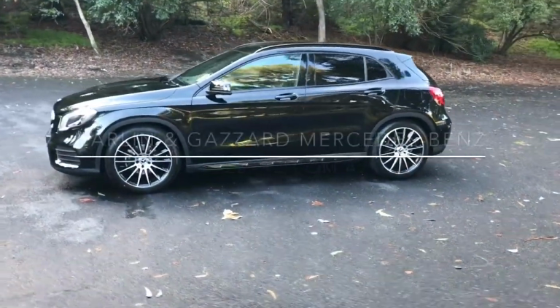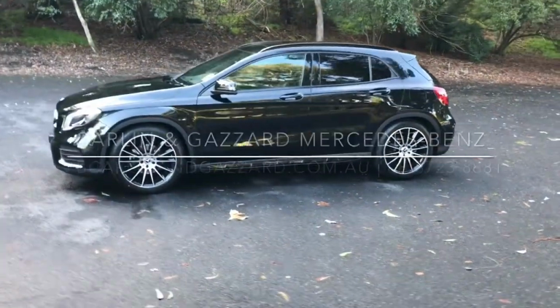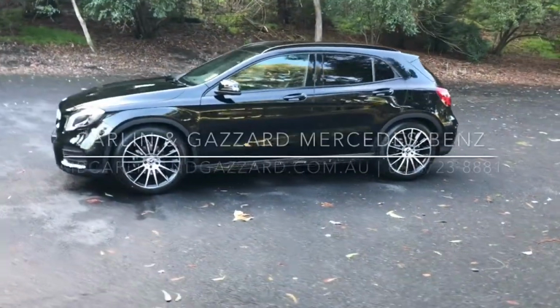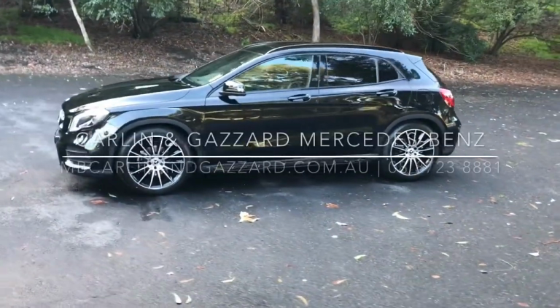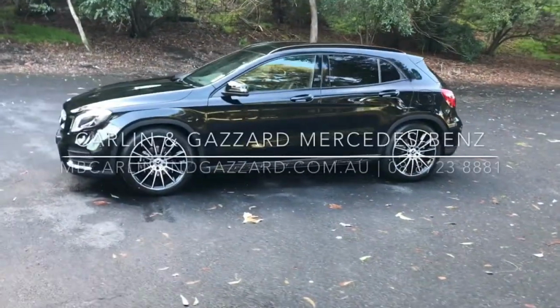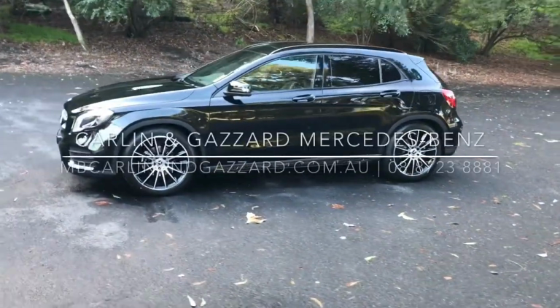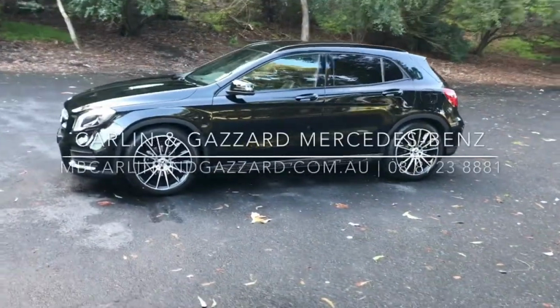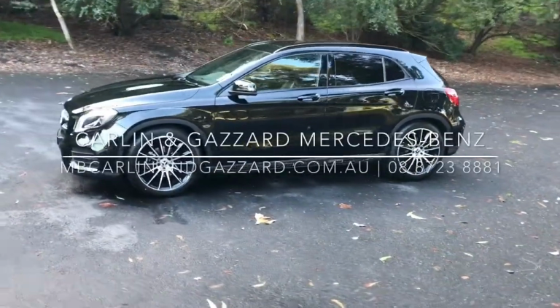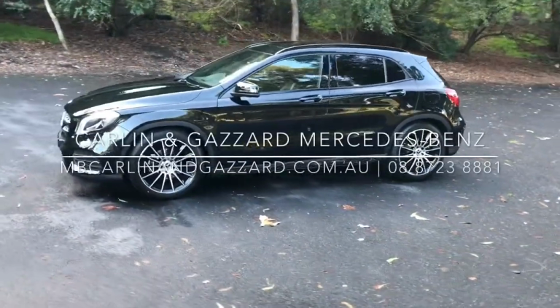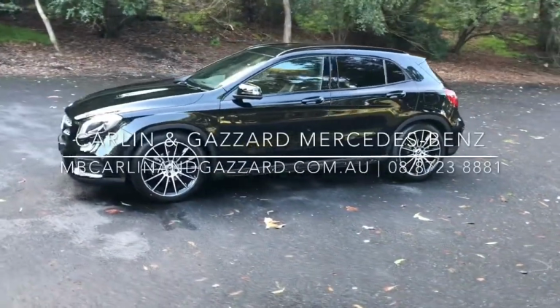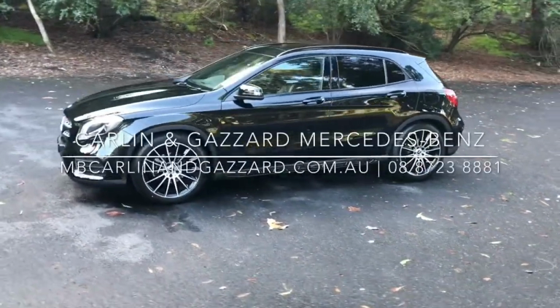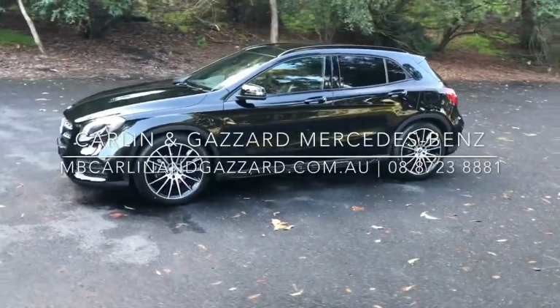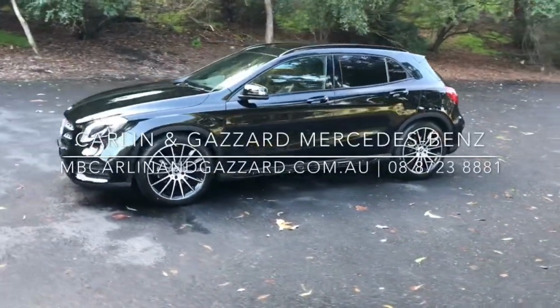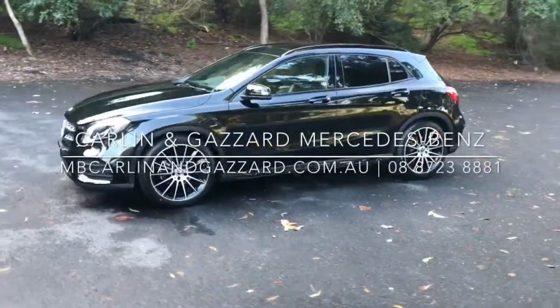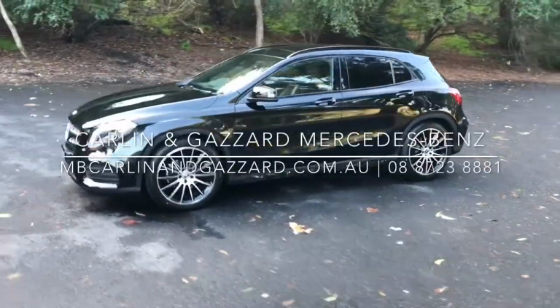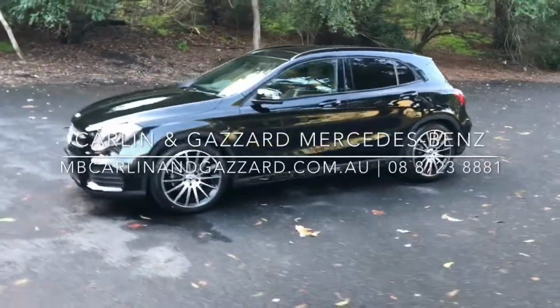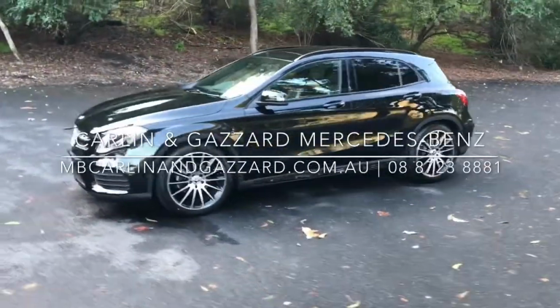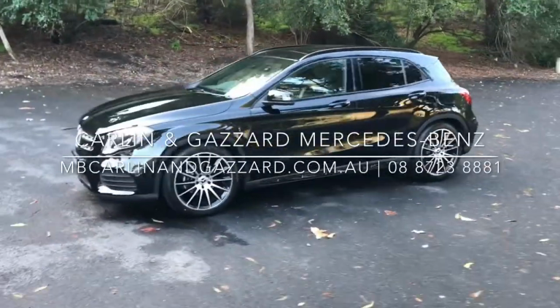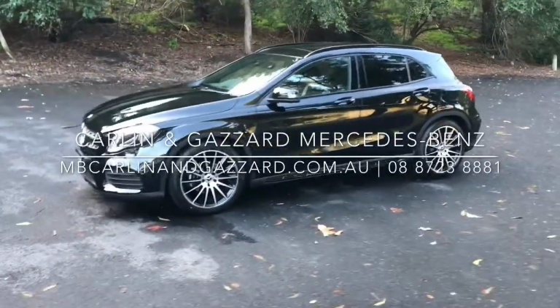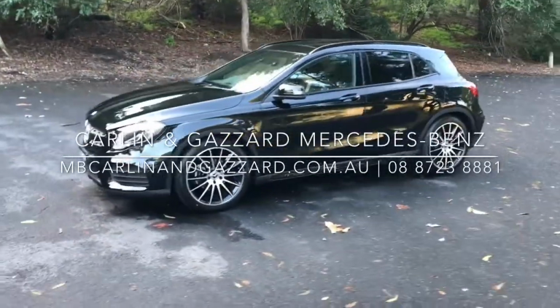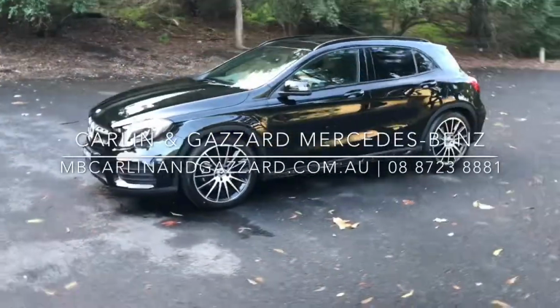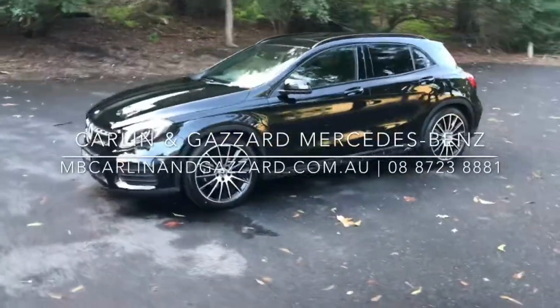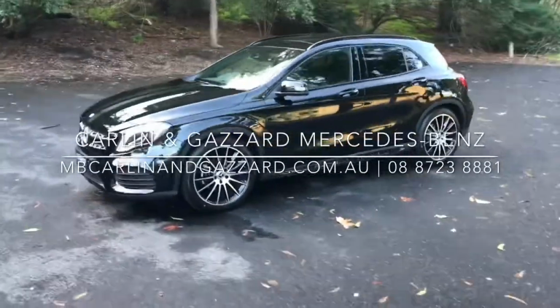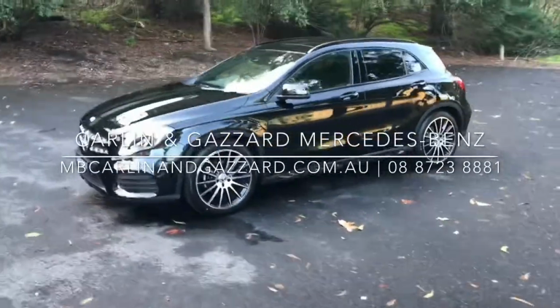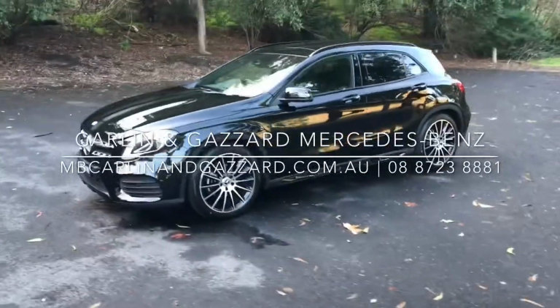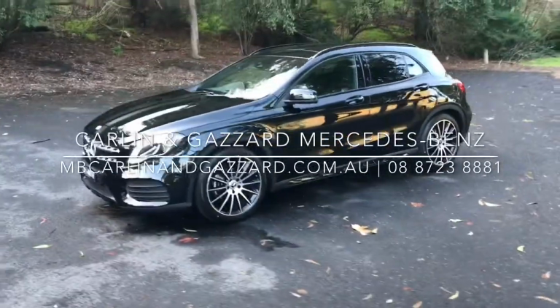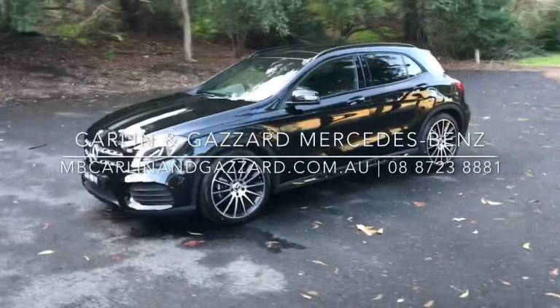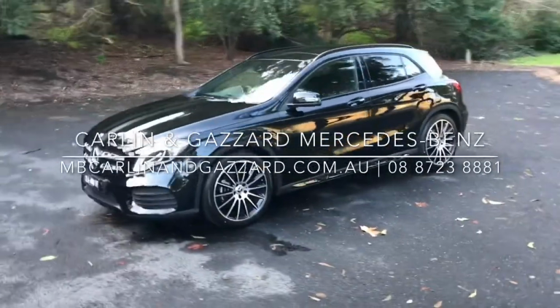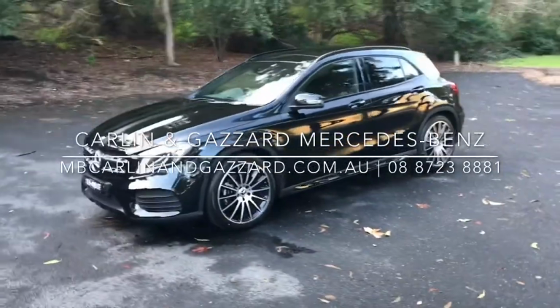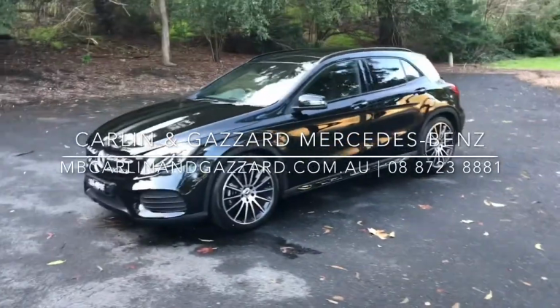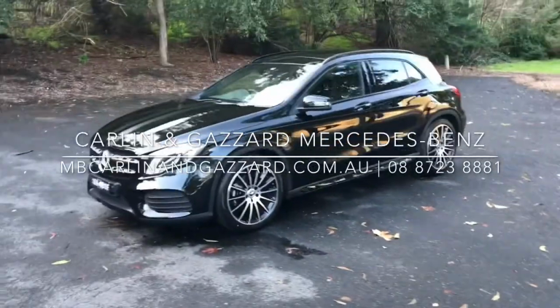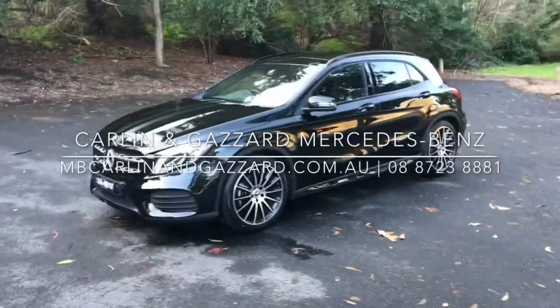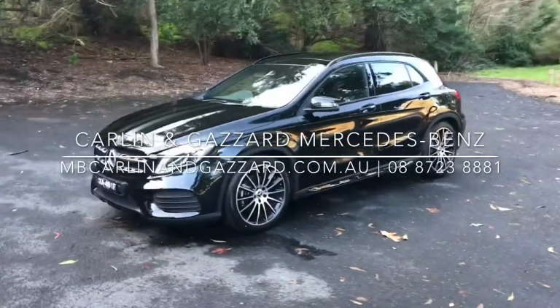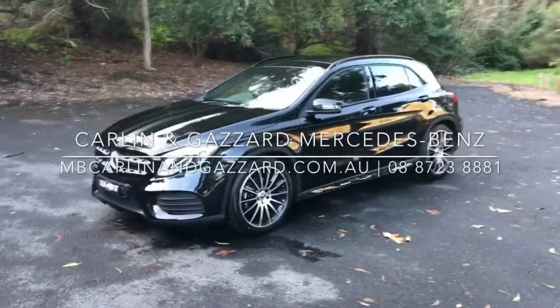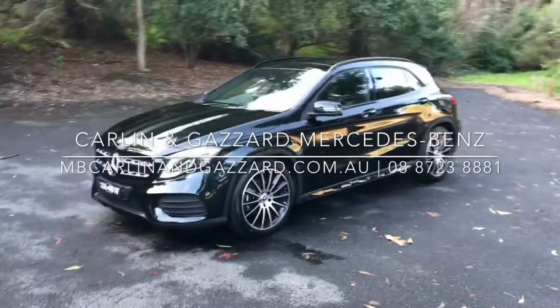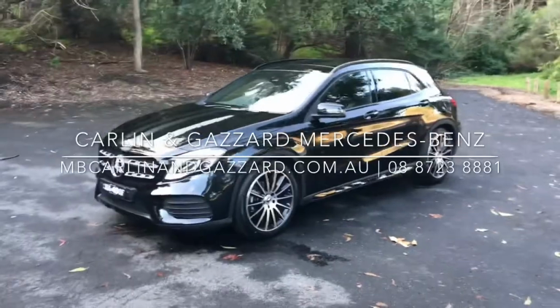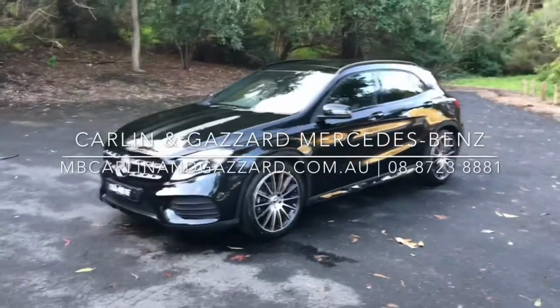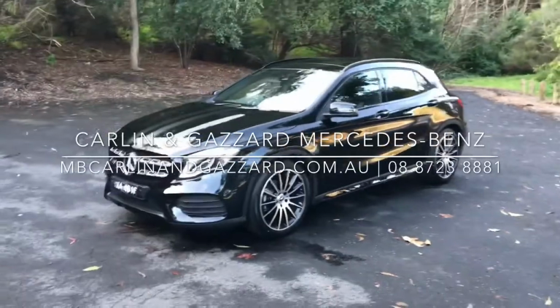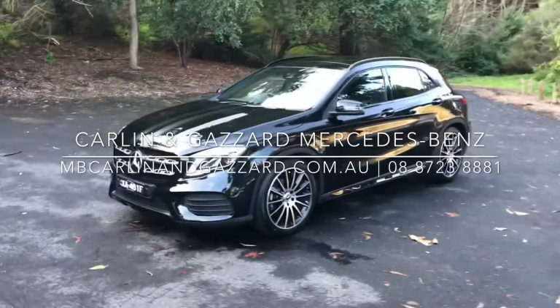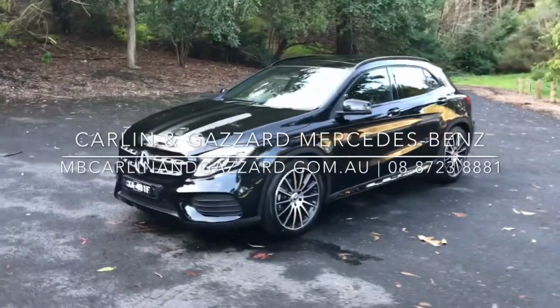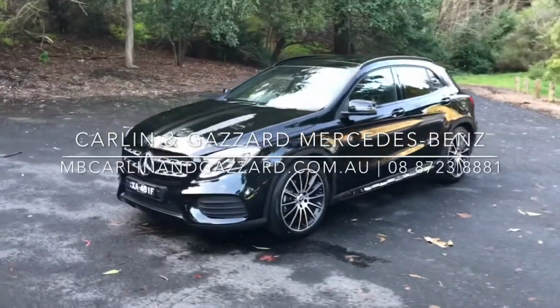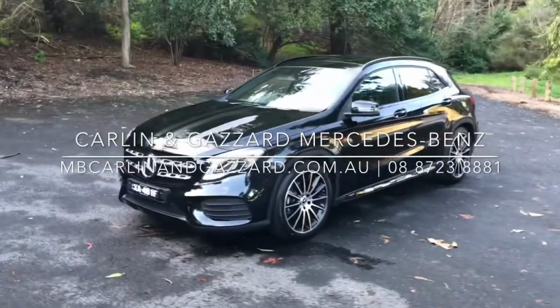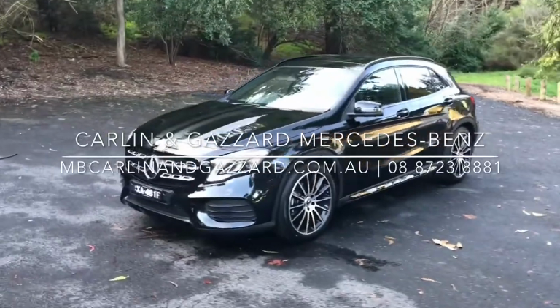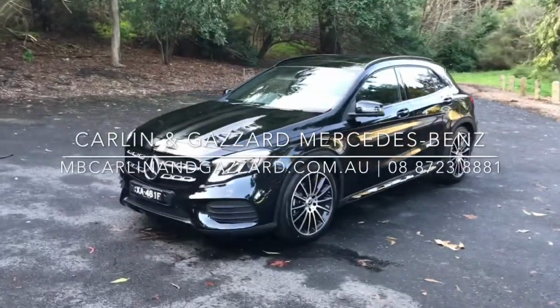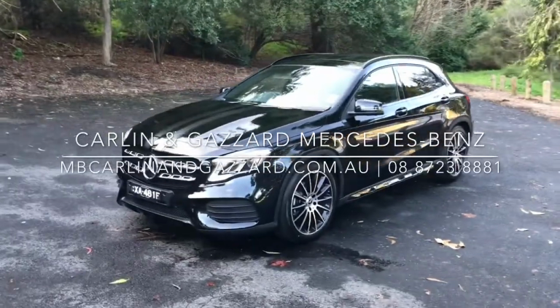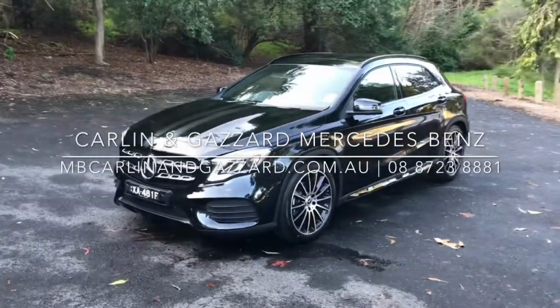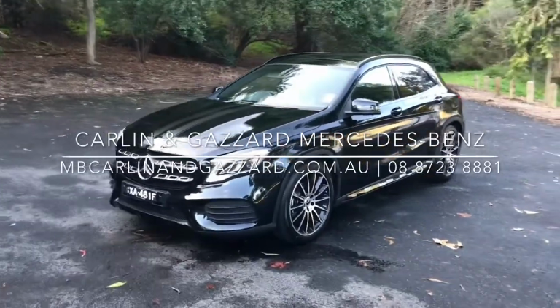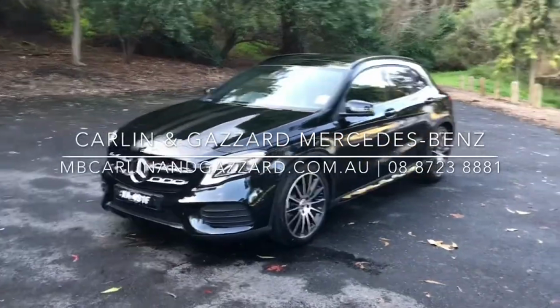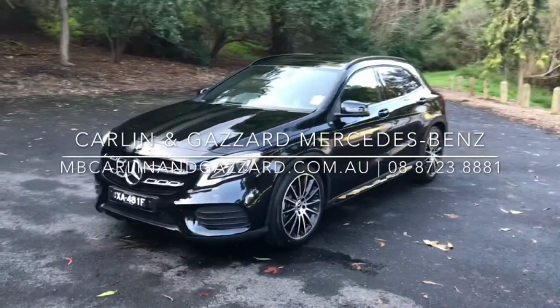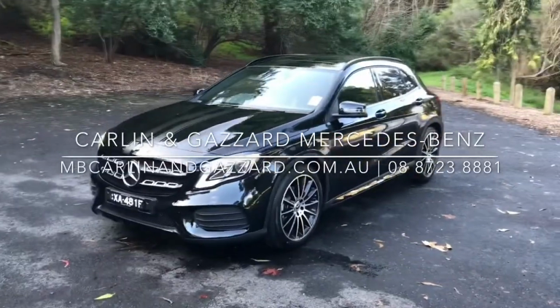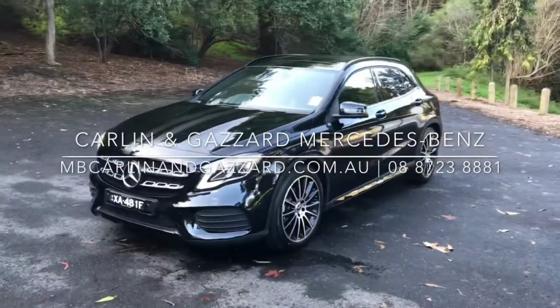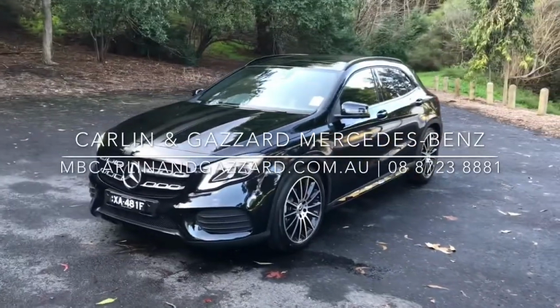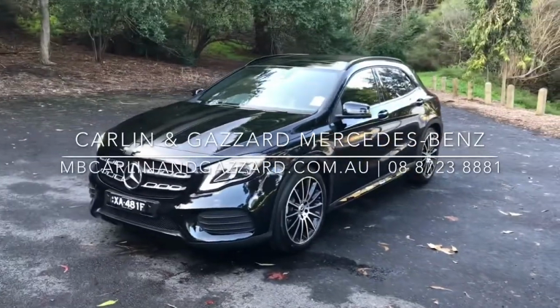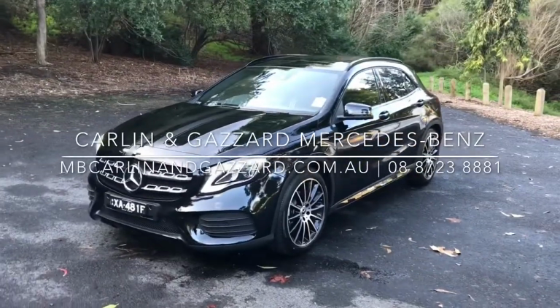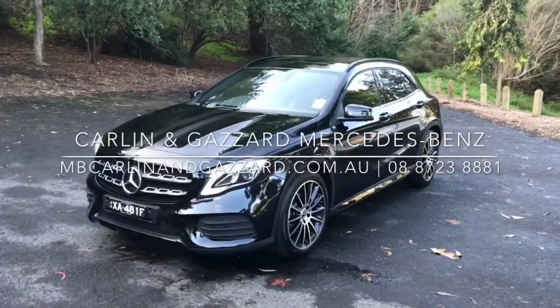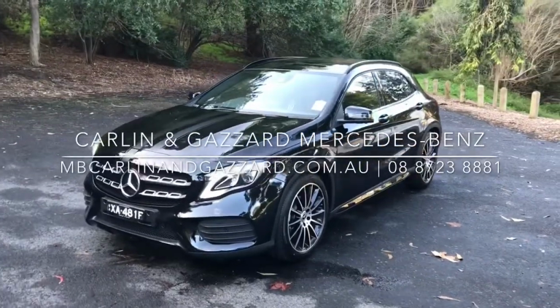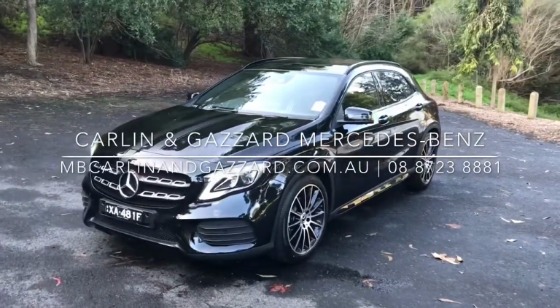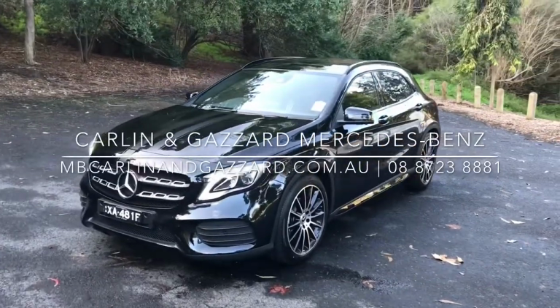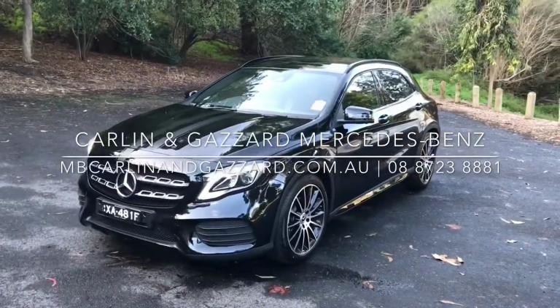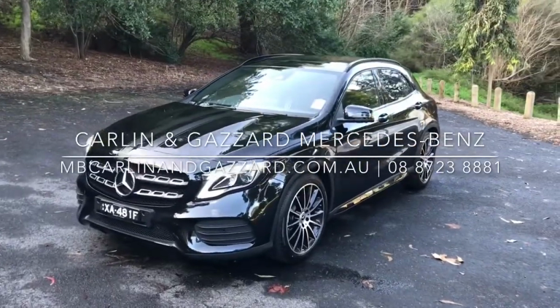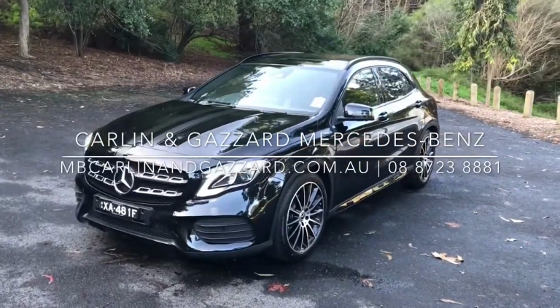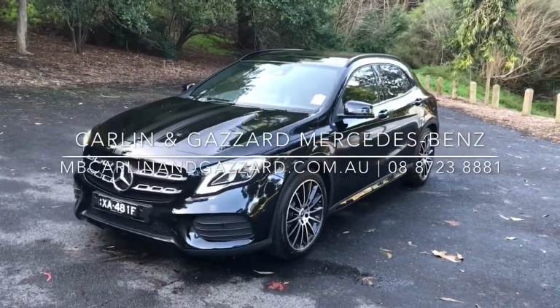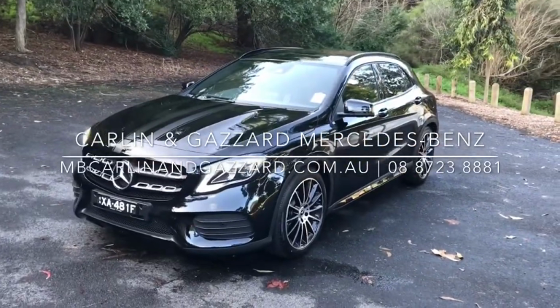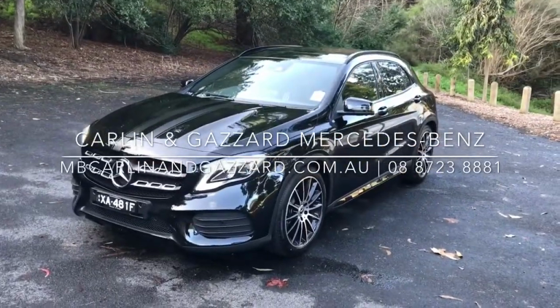For further information on our GLA 180 White-Out Edition, please contact us on 08 8723 8881.